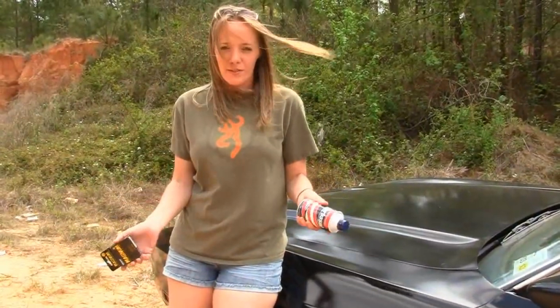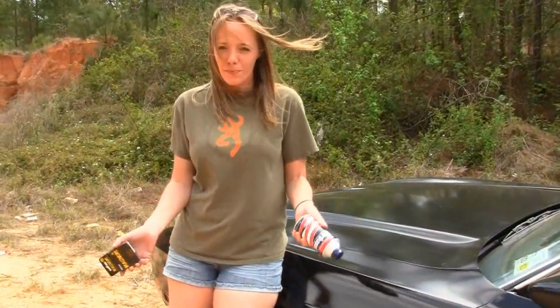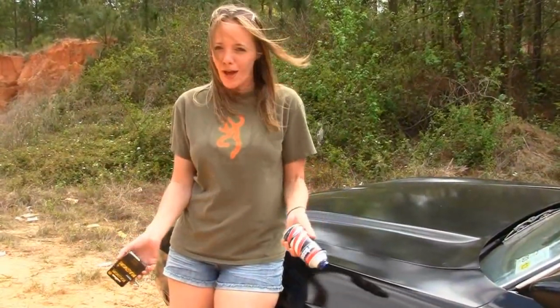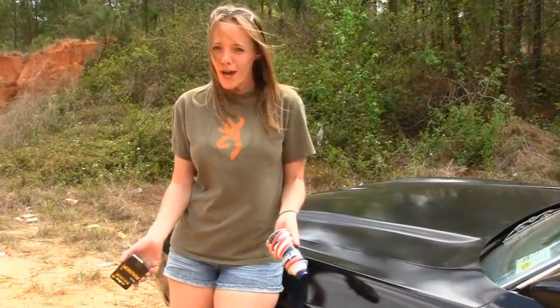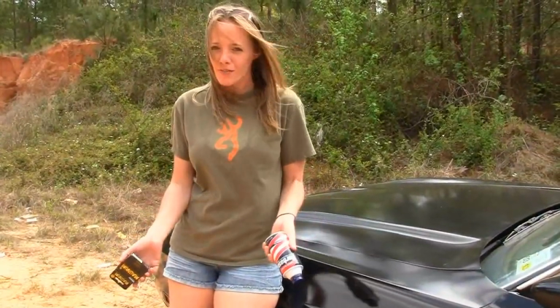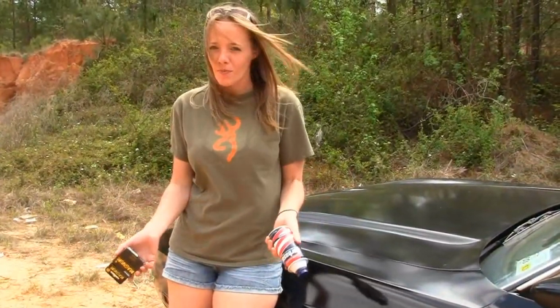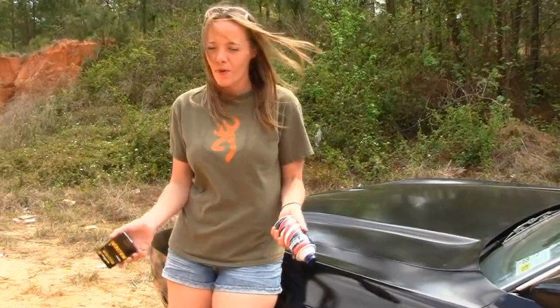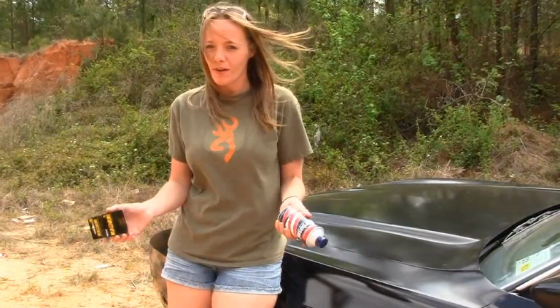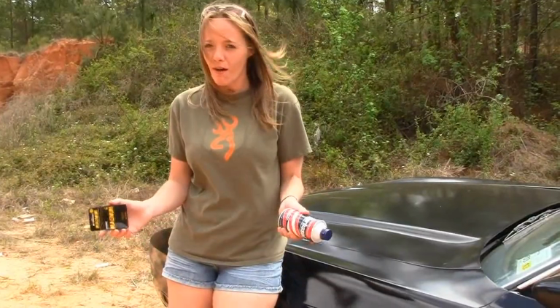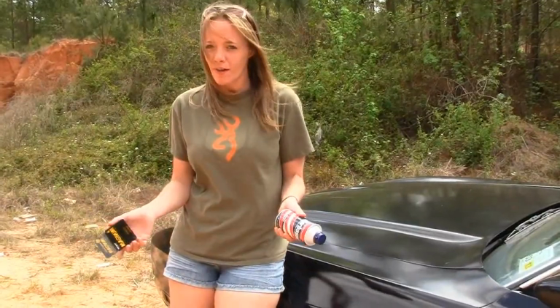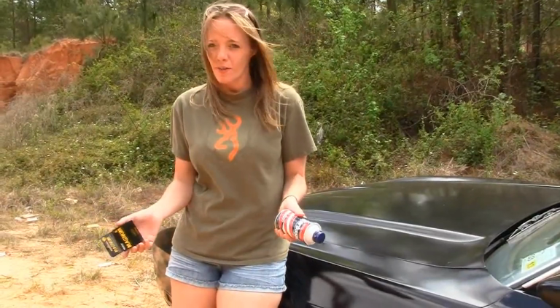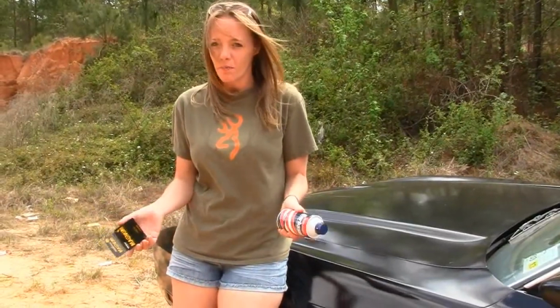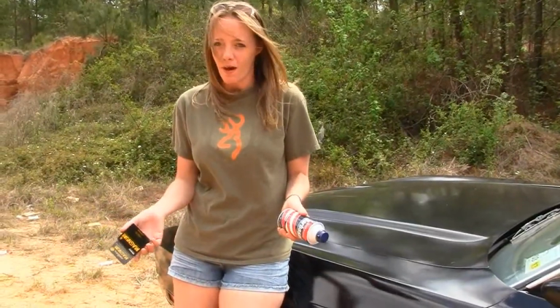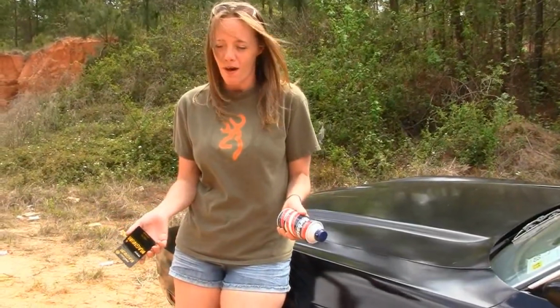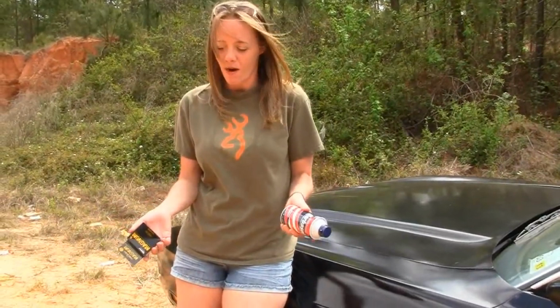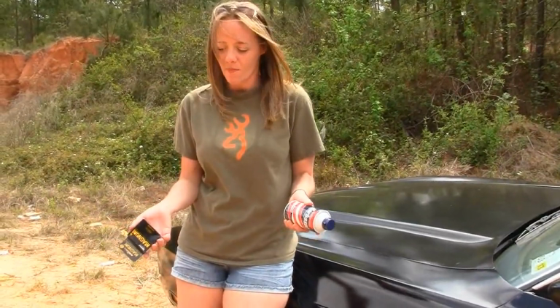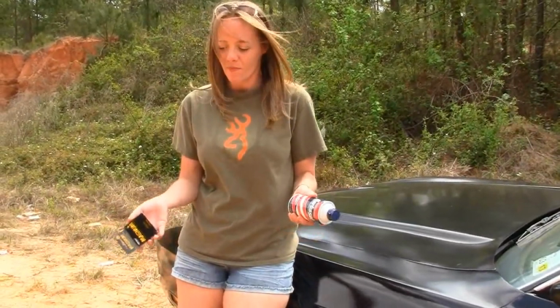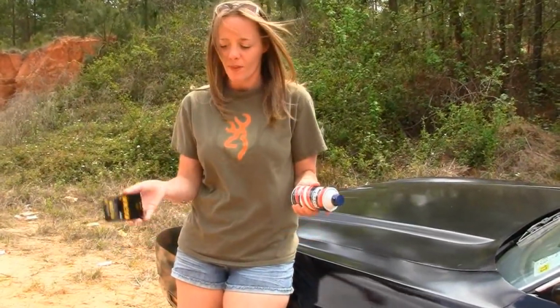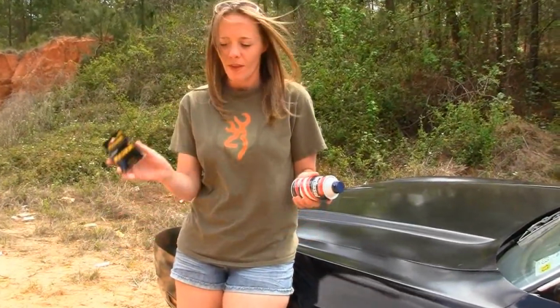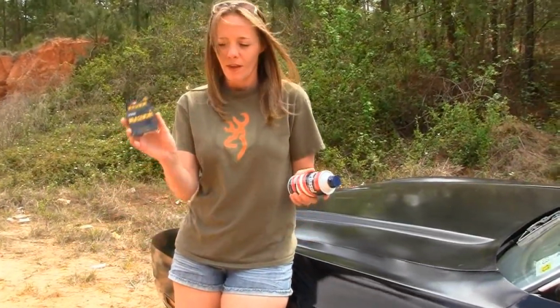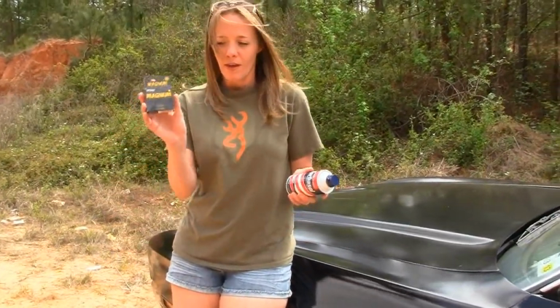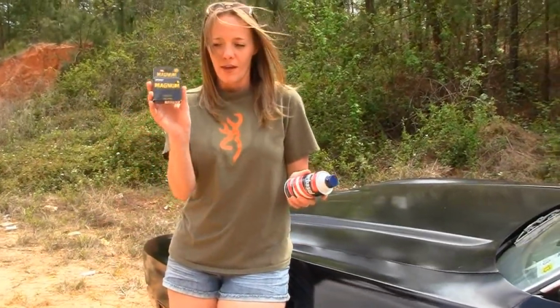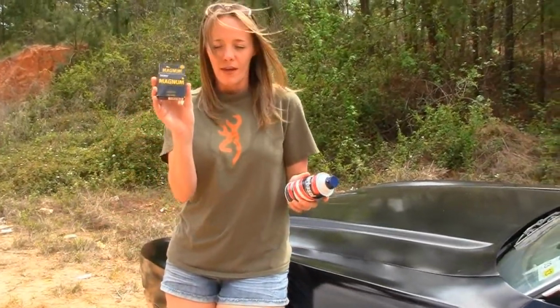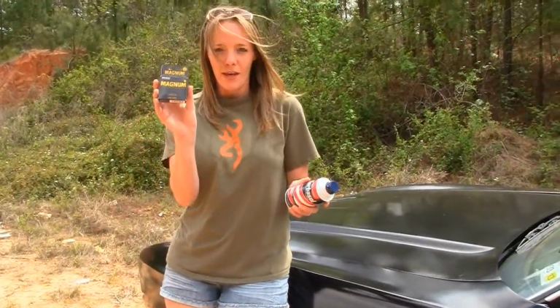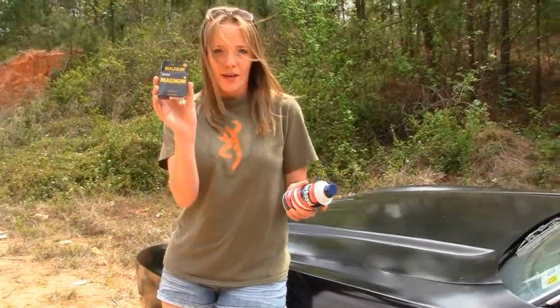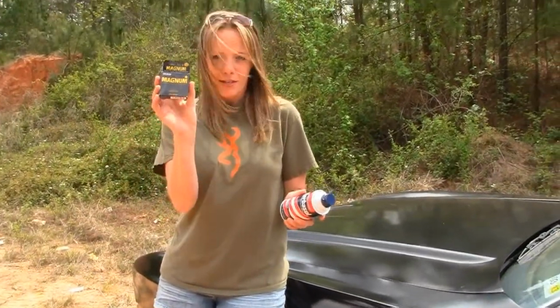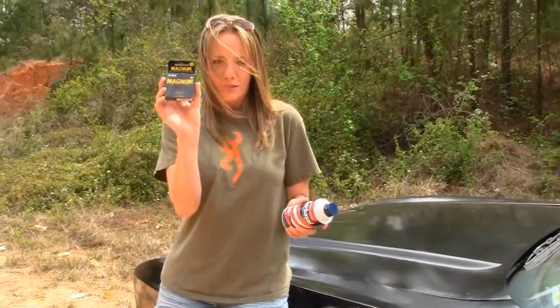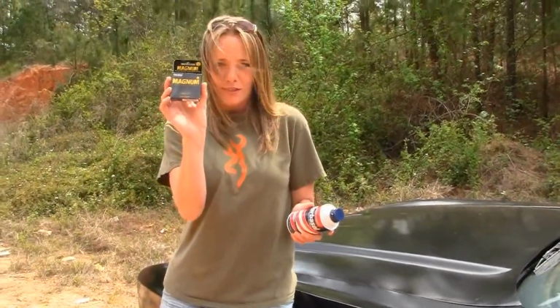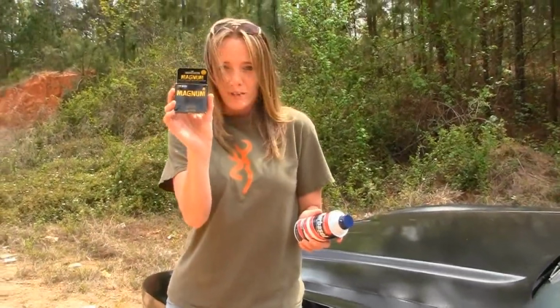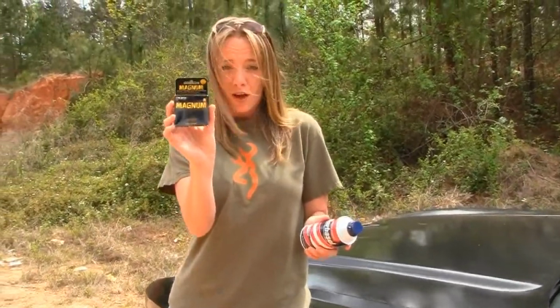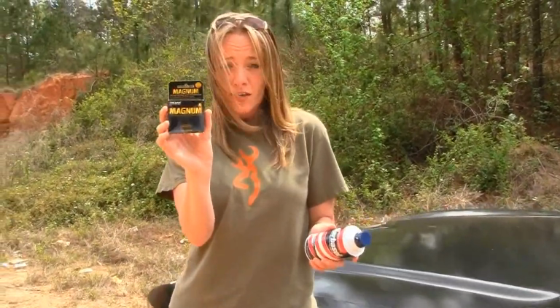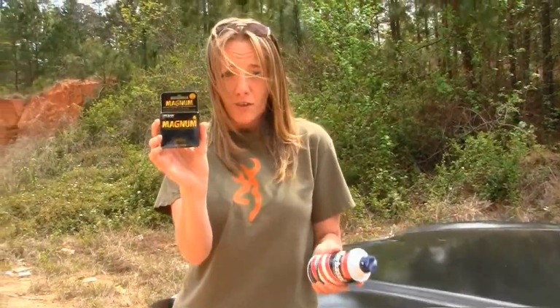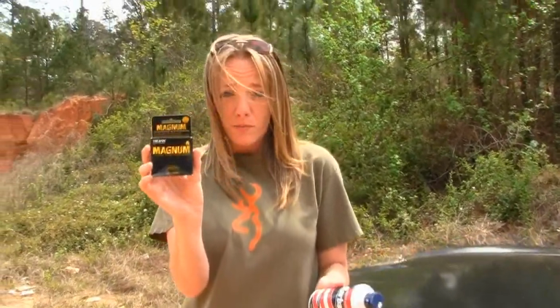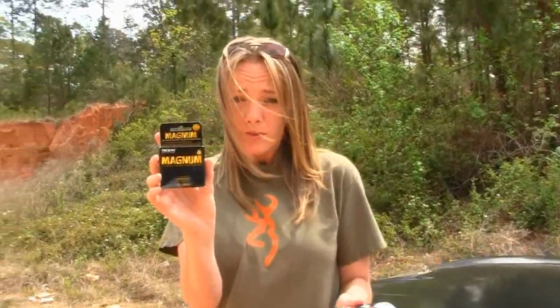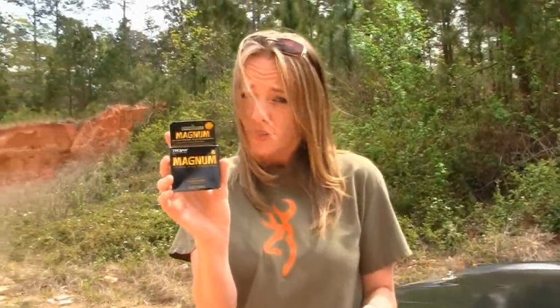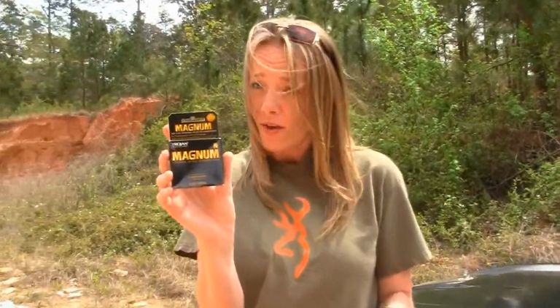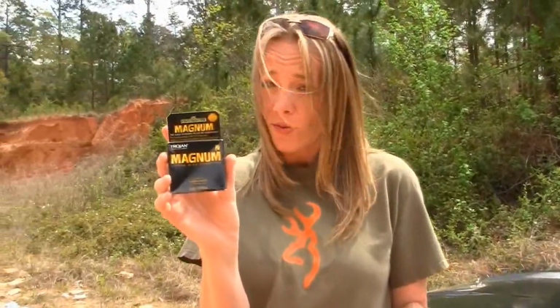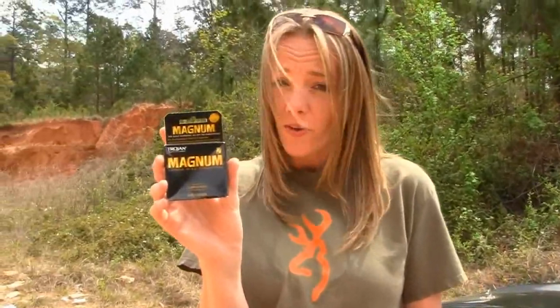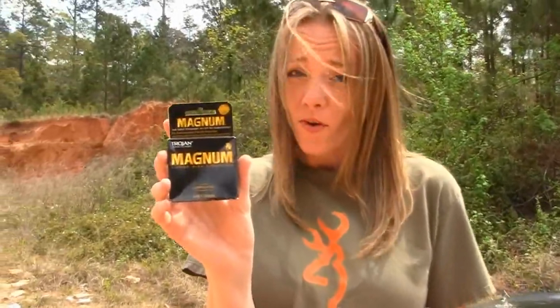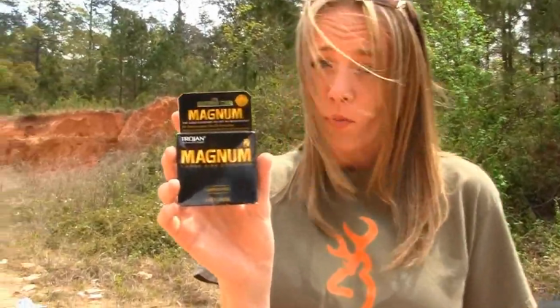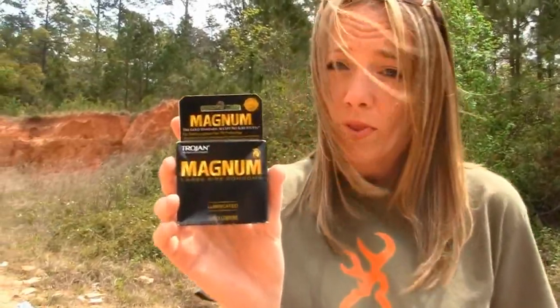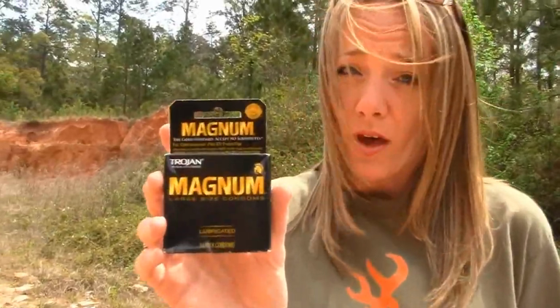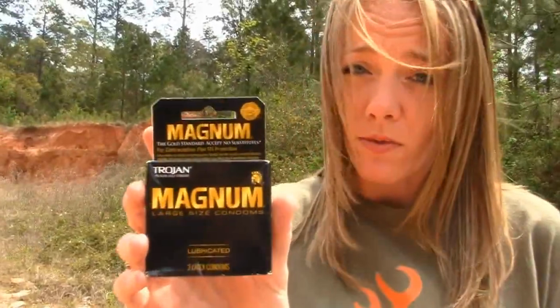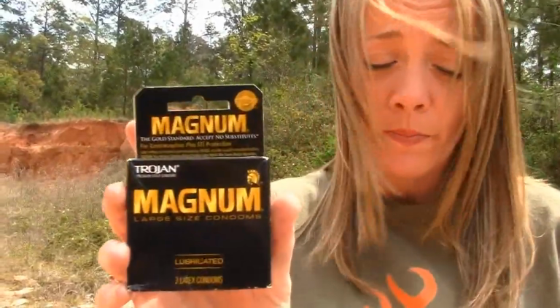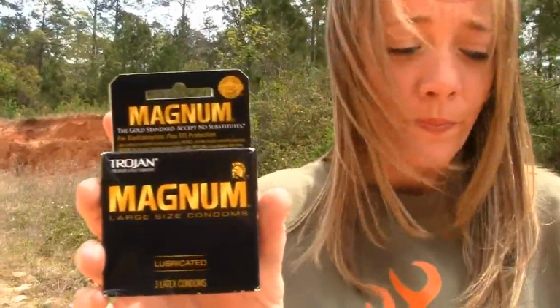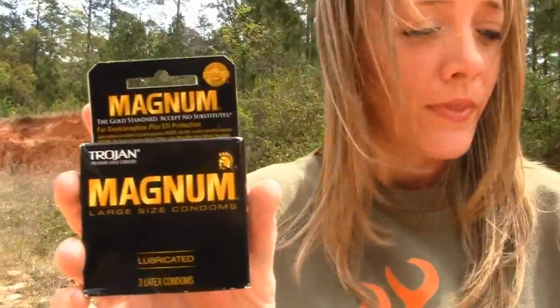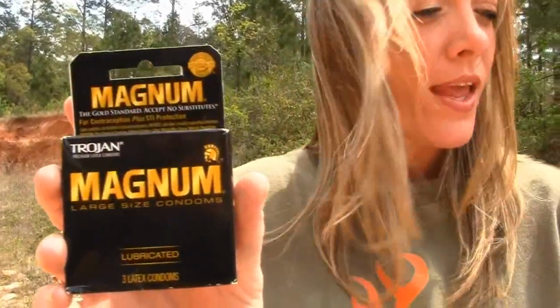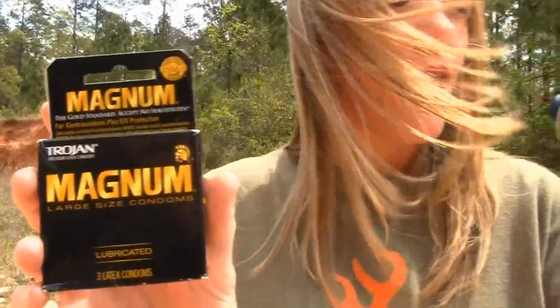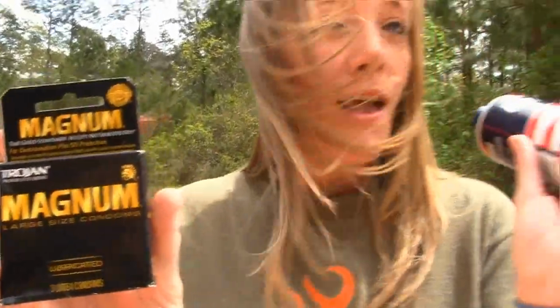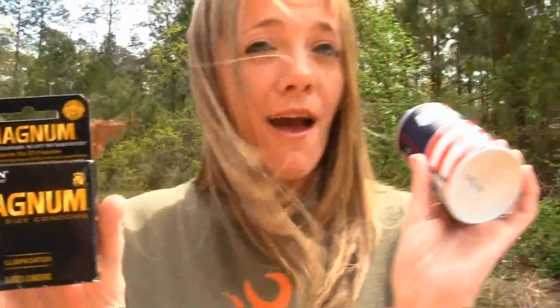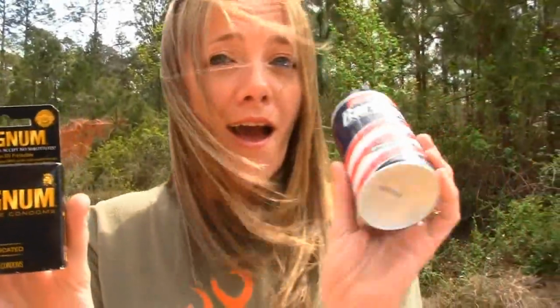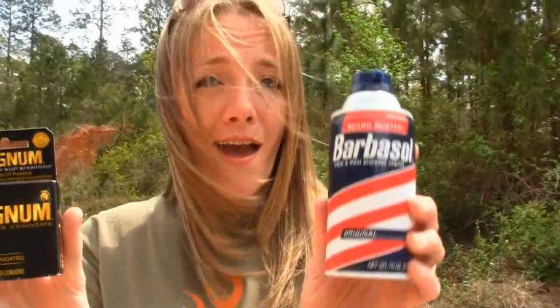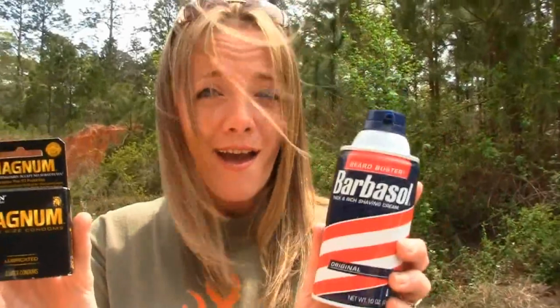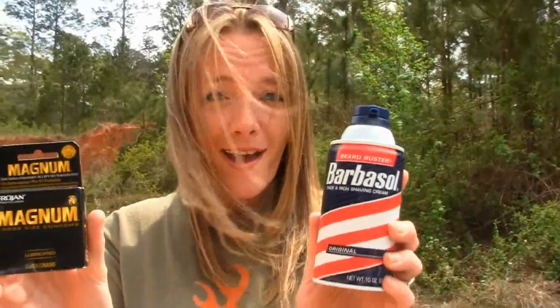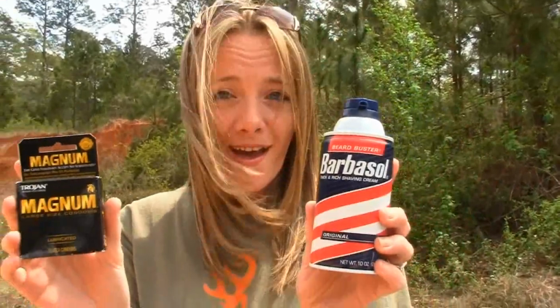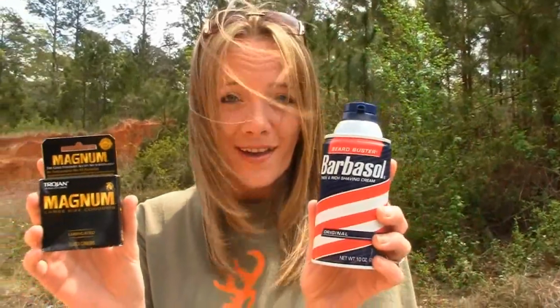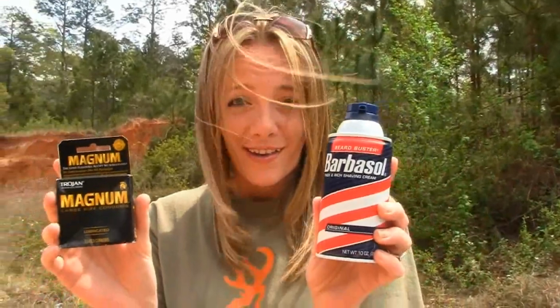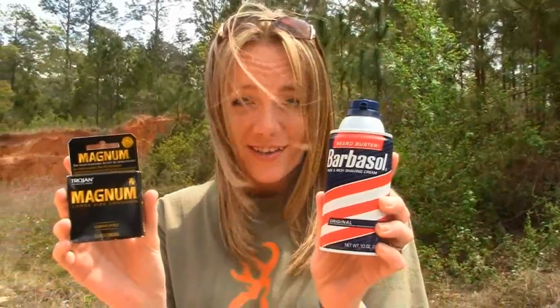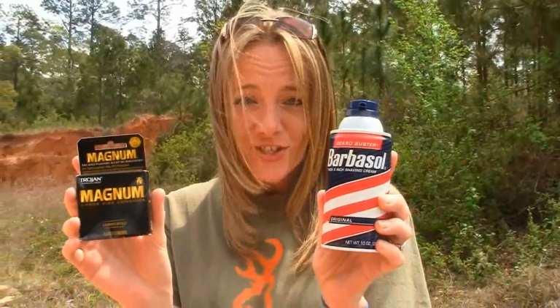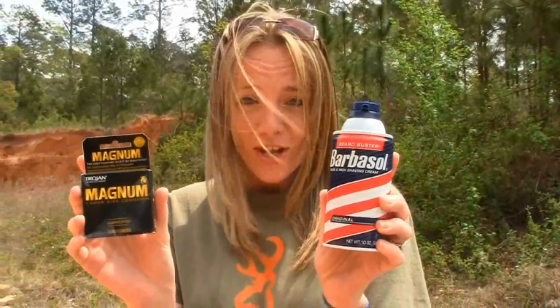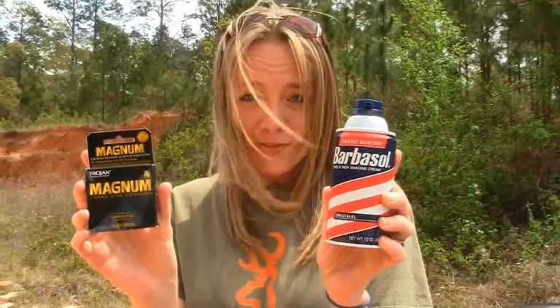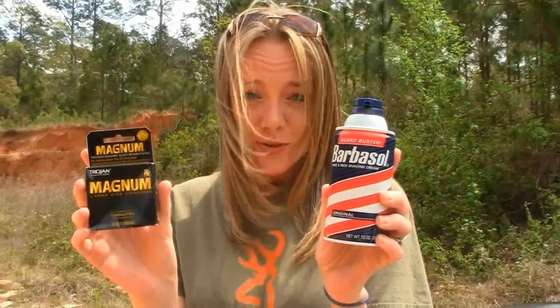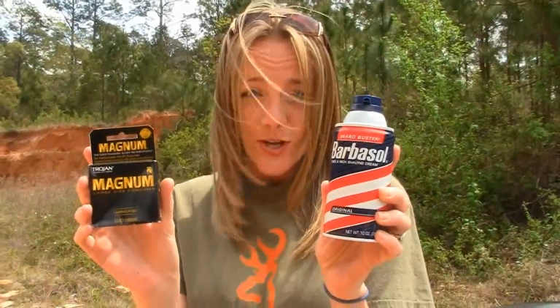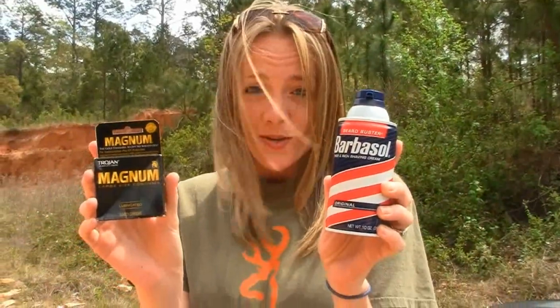My supplies for my condom bomb are condoms — never leave home without them — and shaving cream.